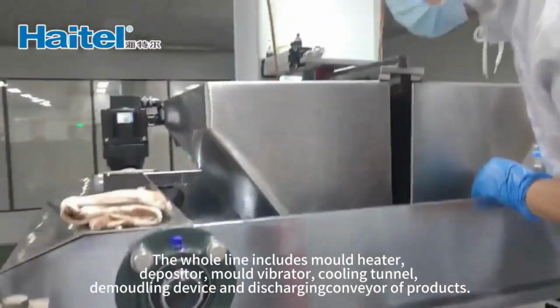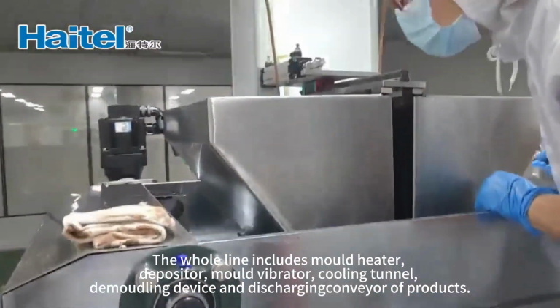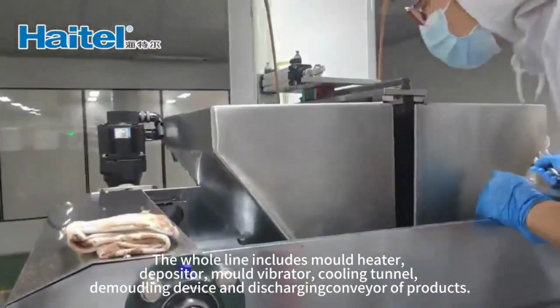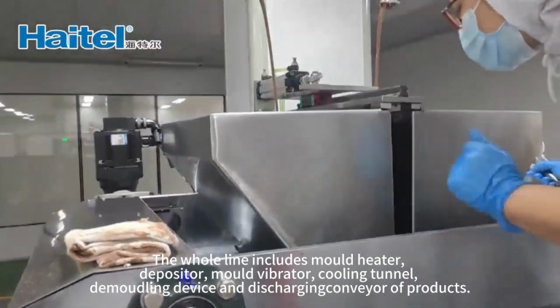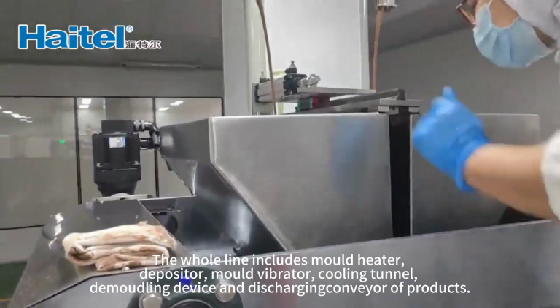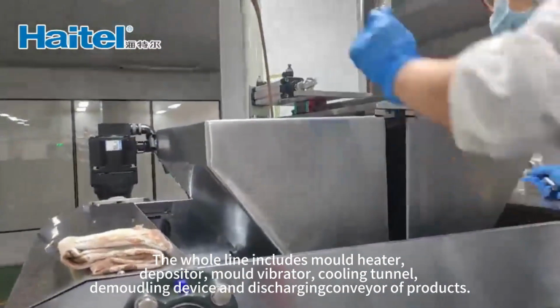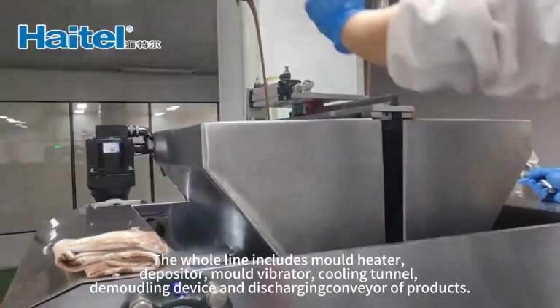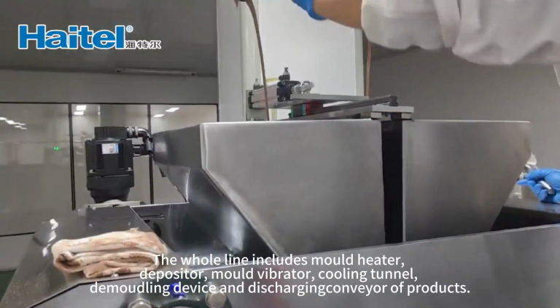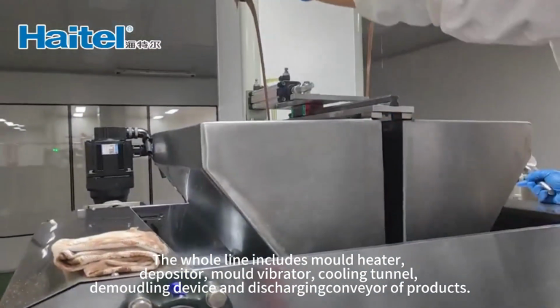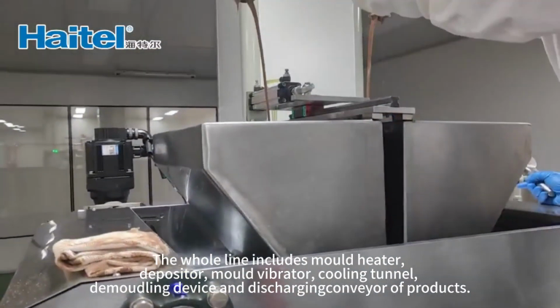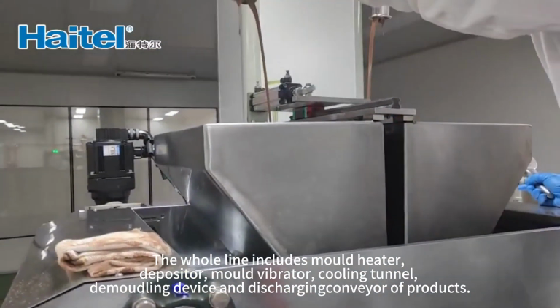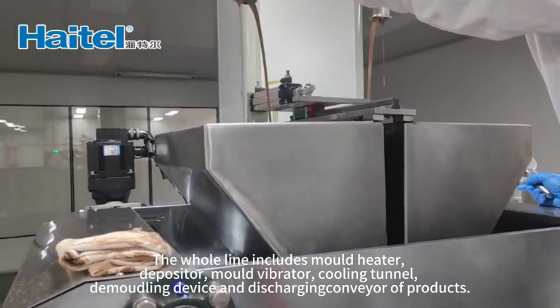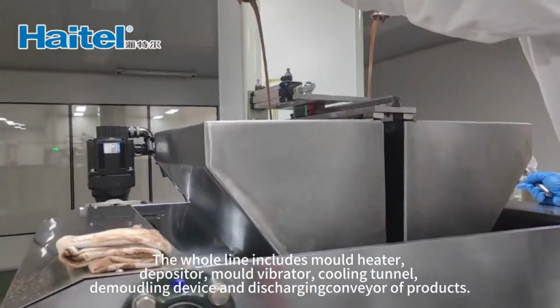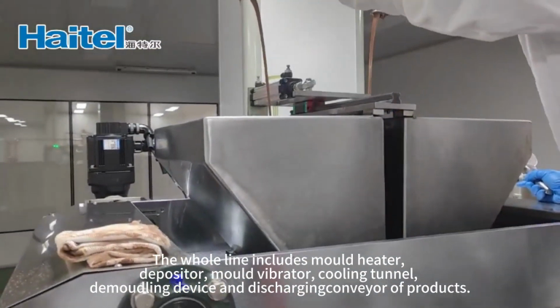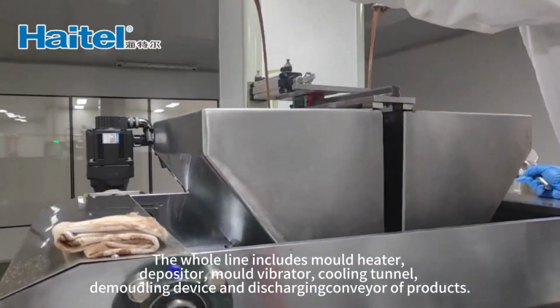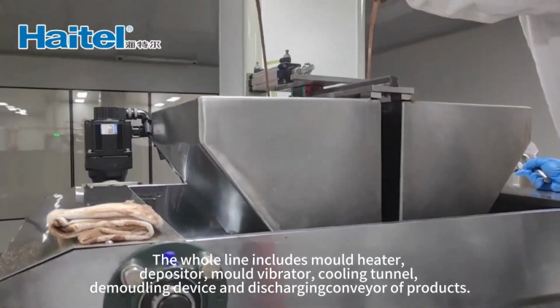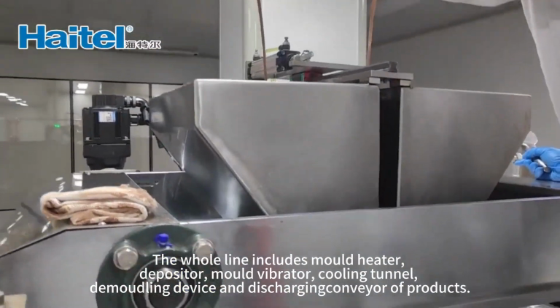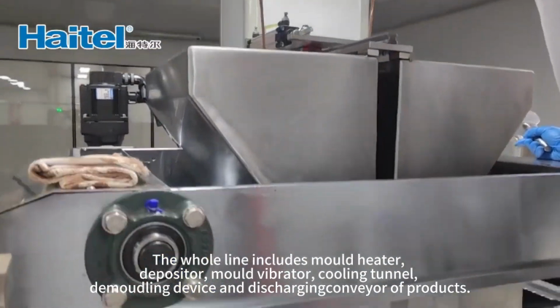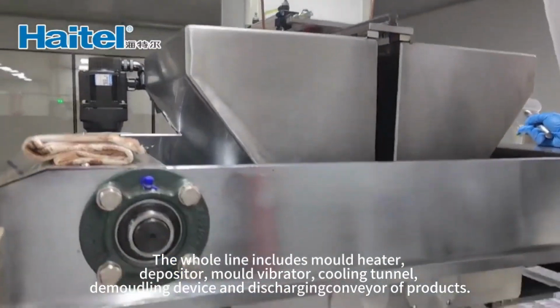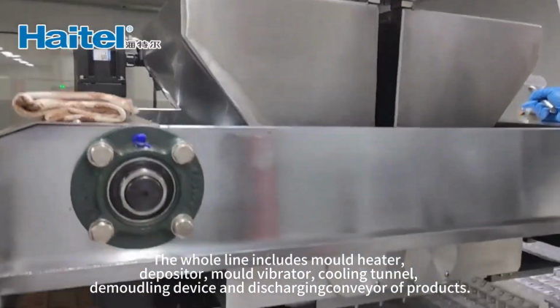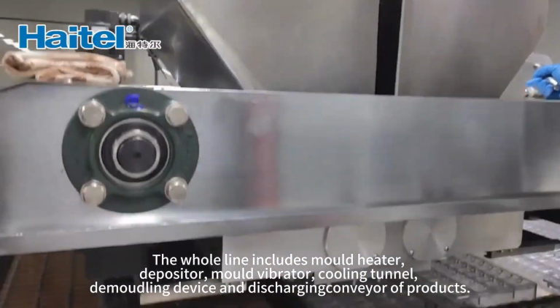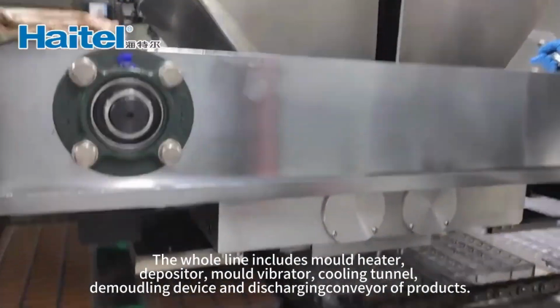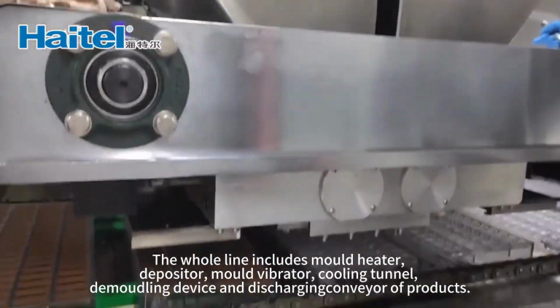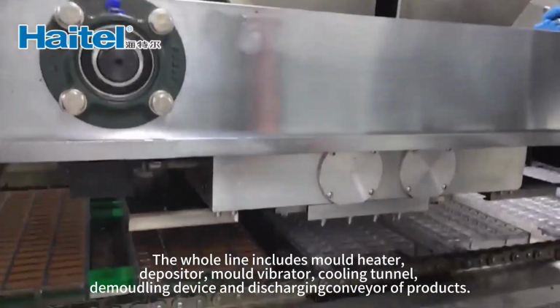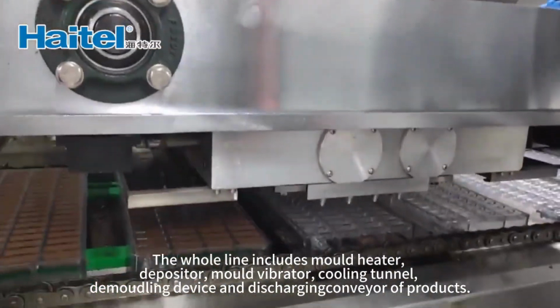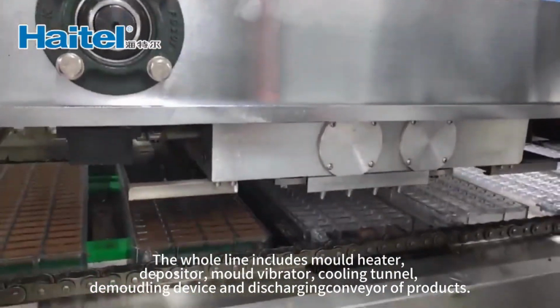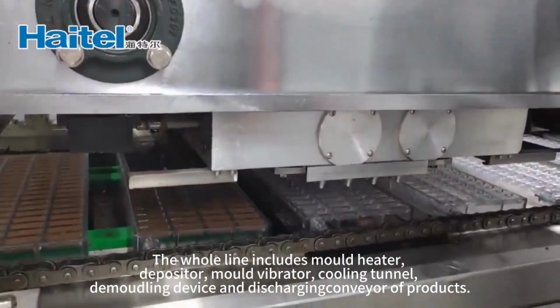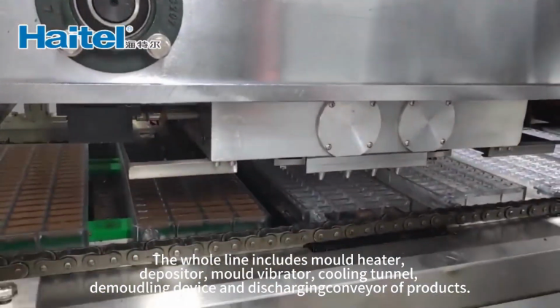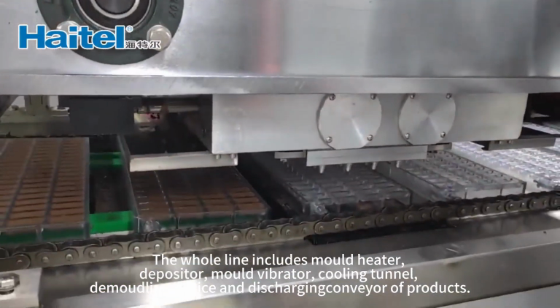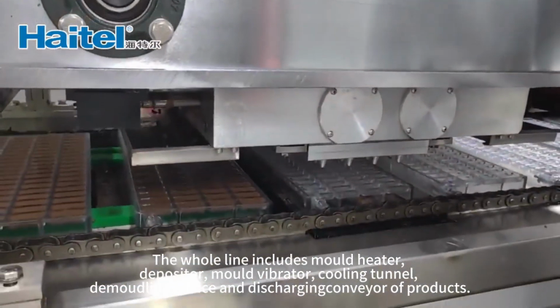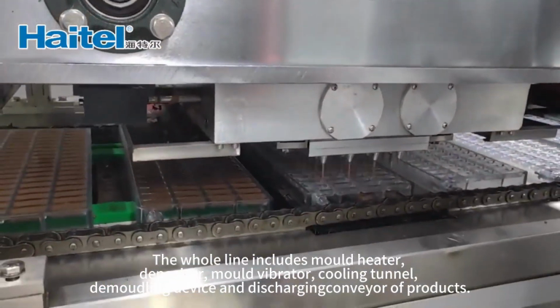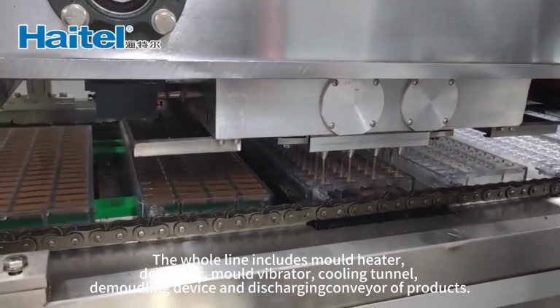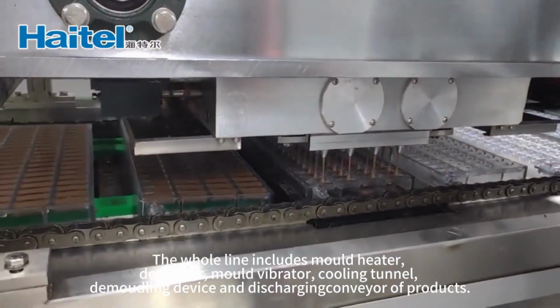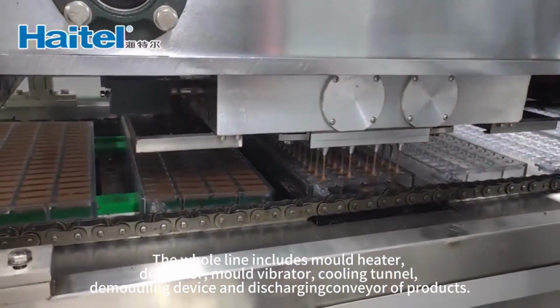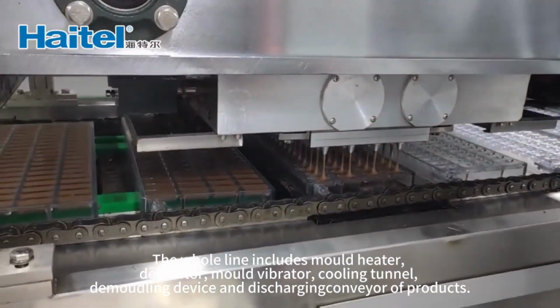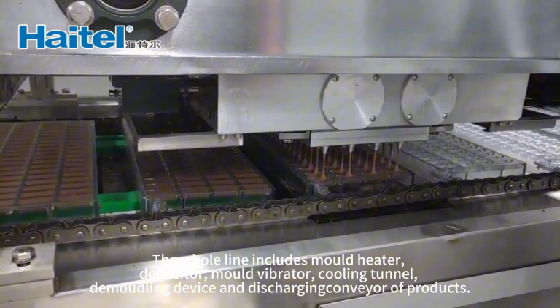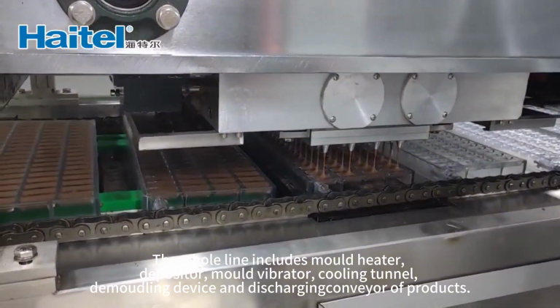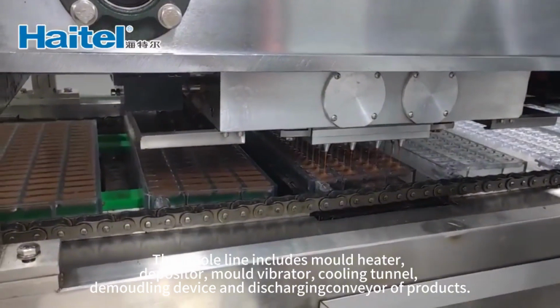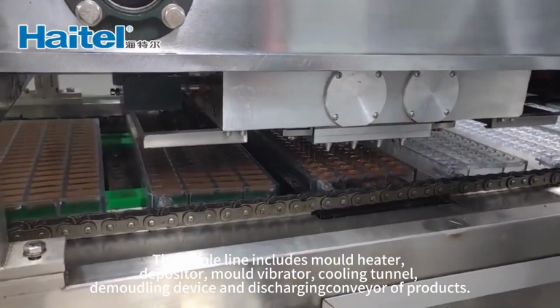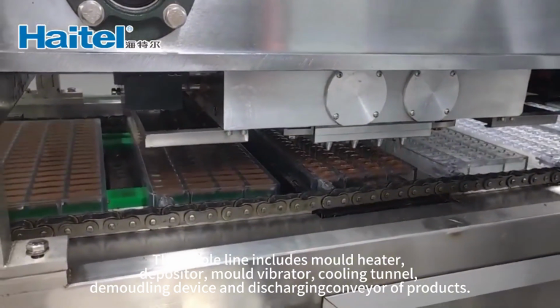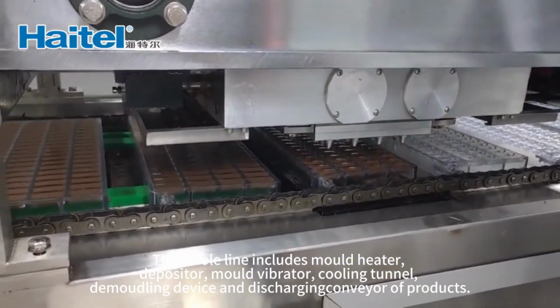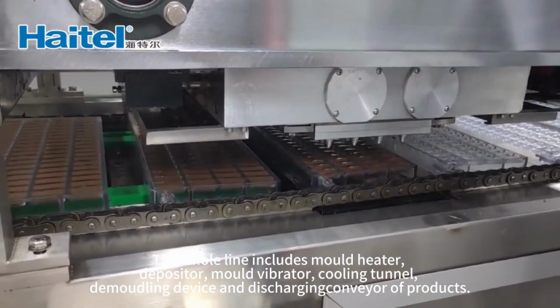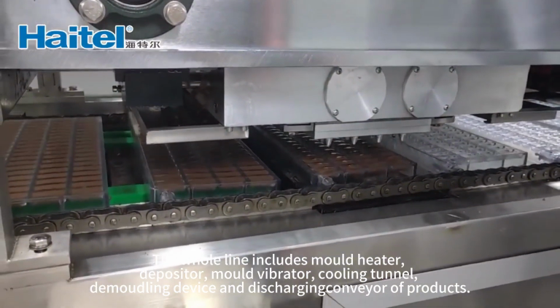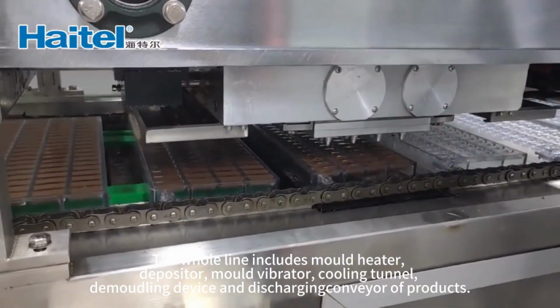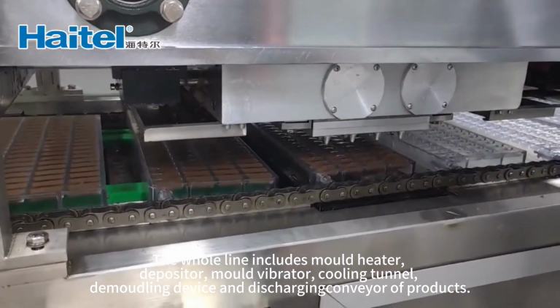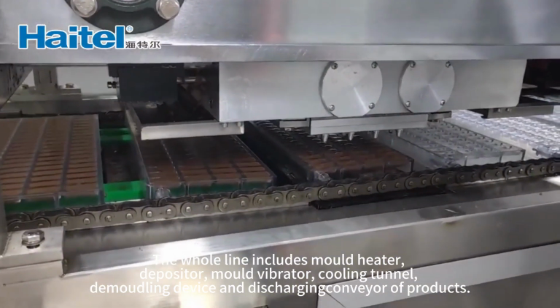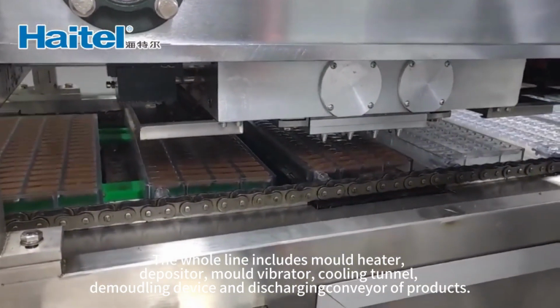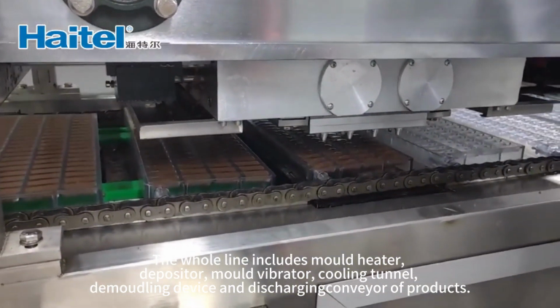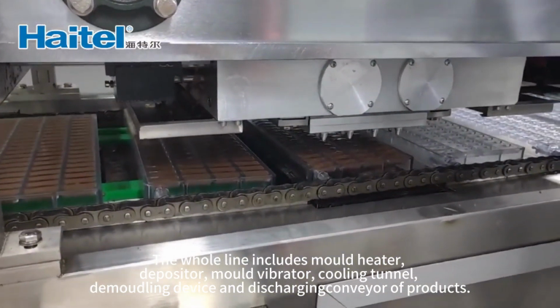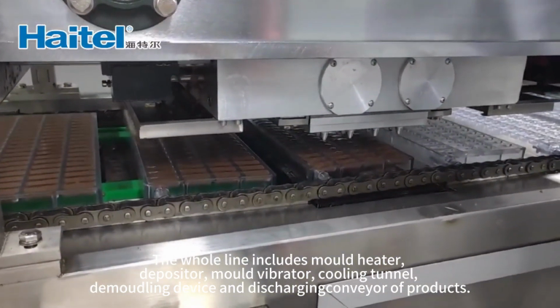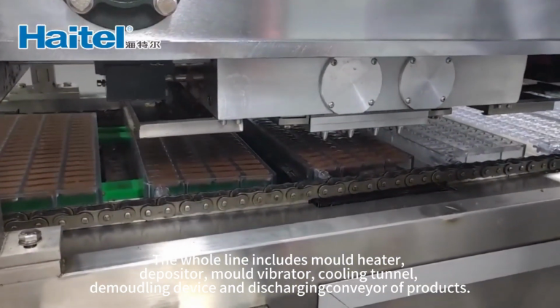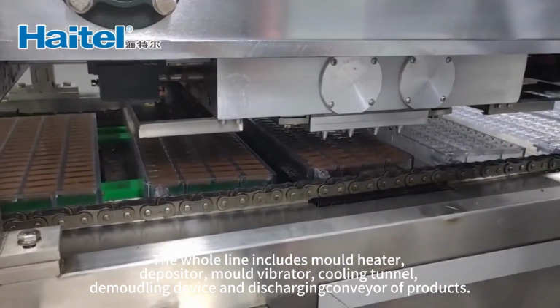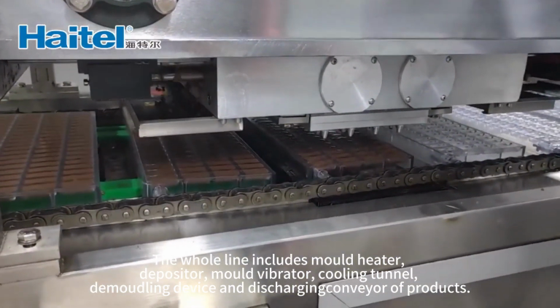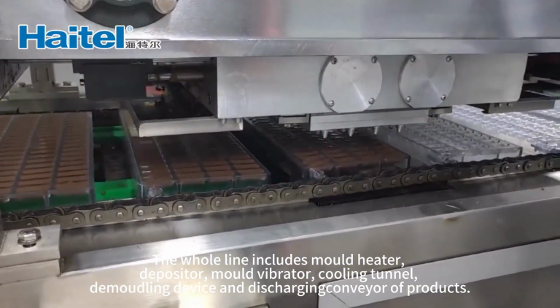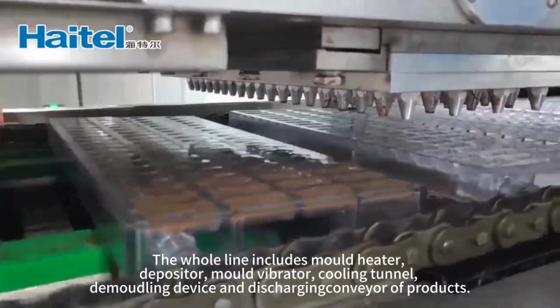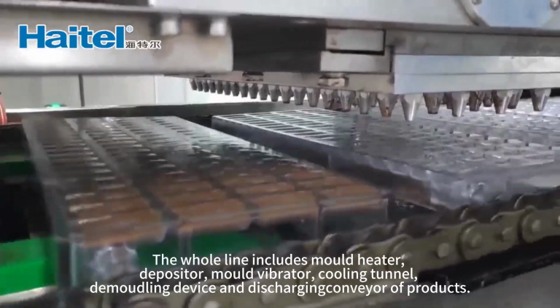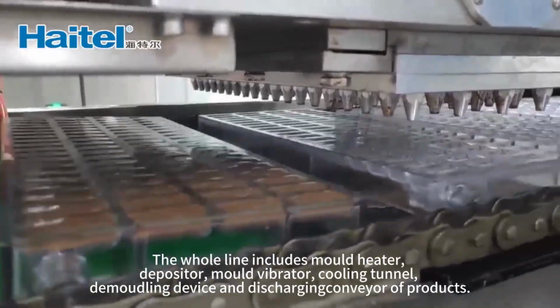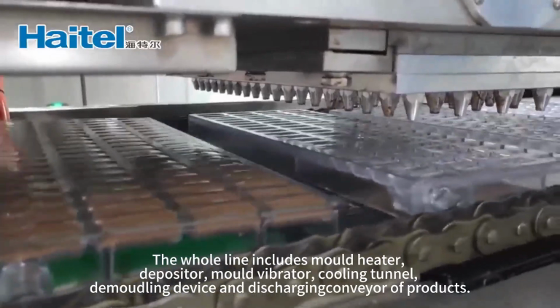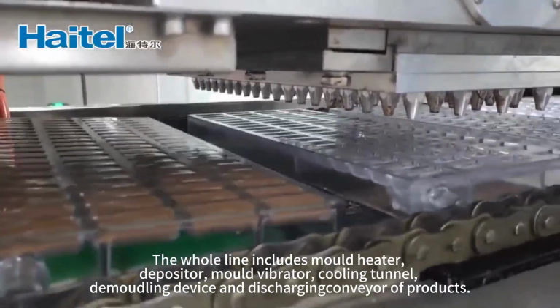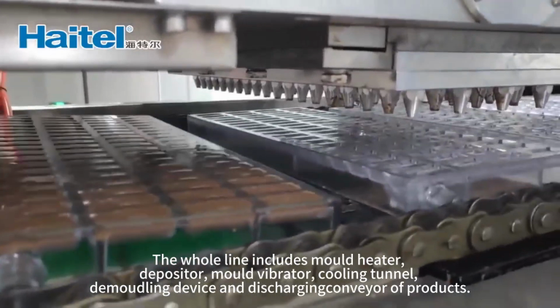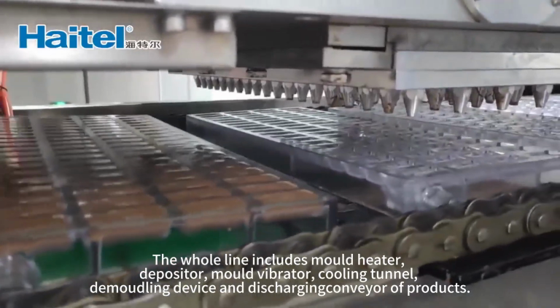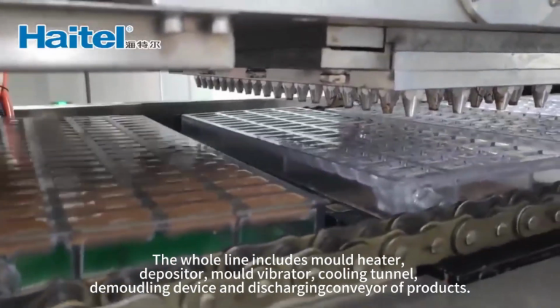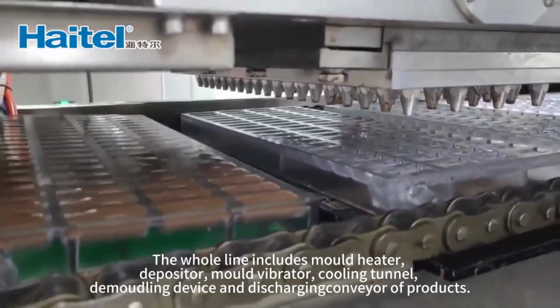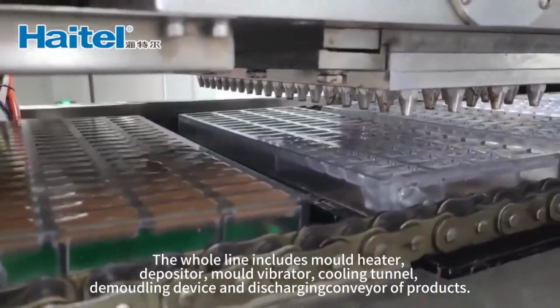The whole line includes a mold heater, depositor, mold vibrator, cooling tunnel, molding device, and discharge unit.